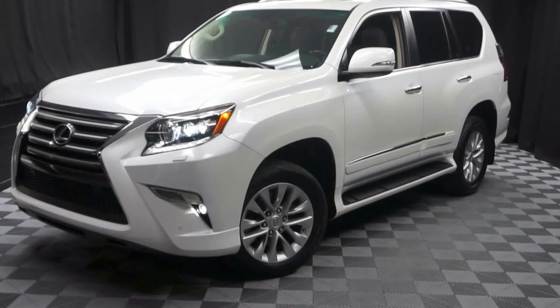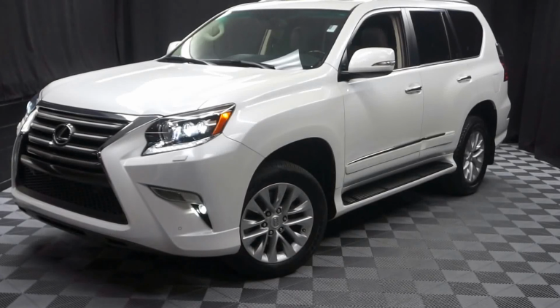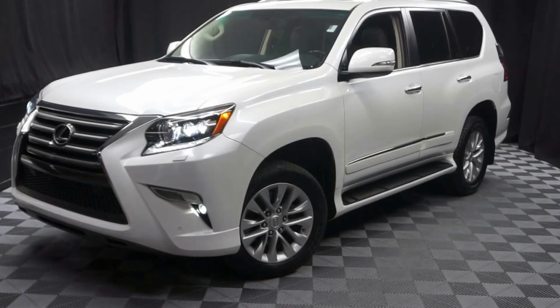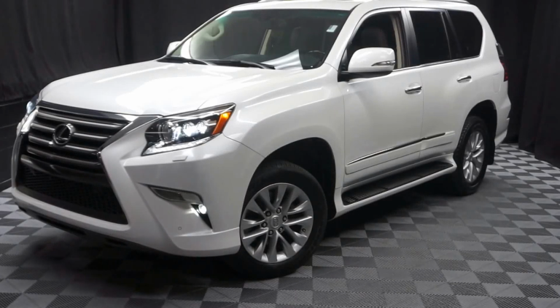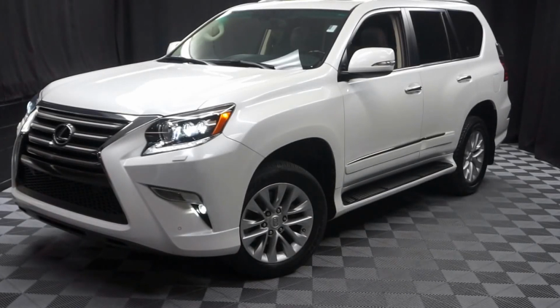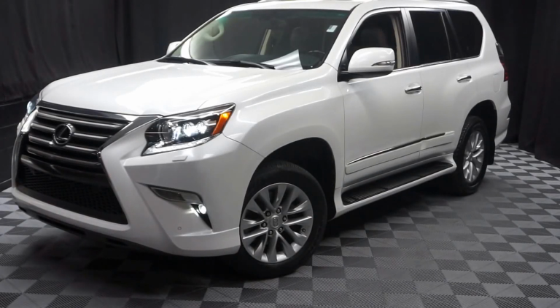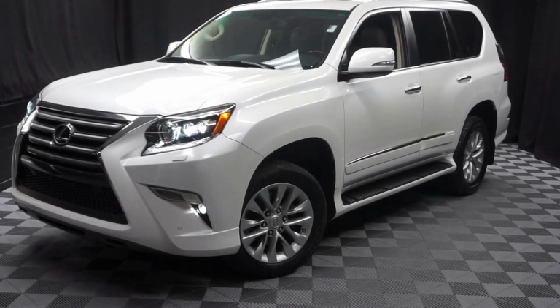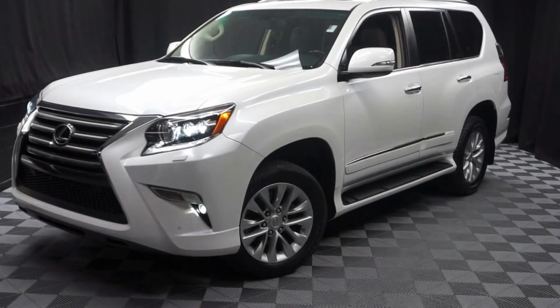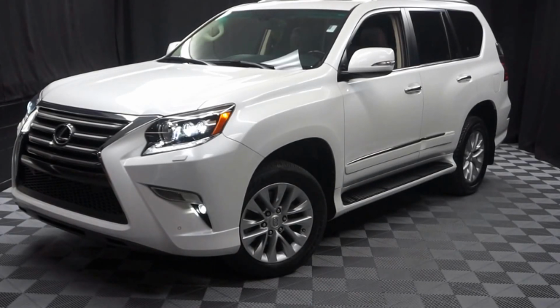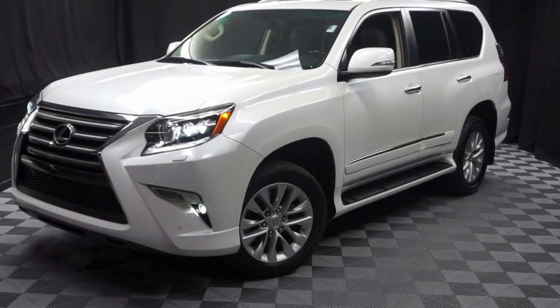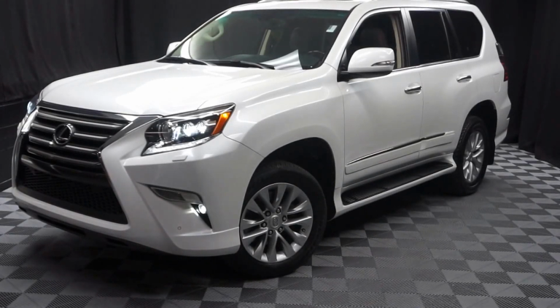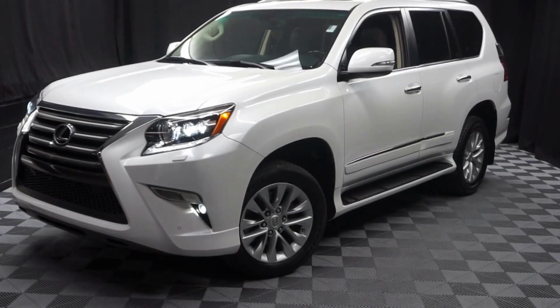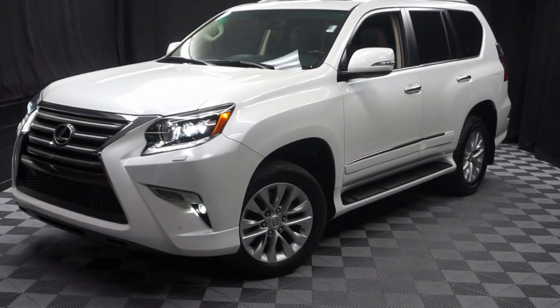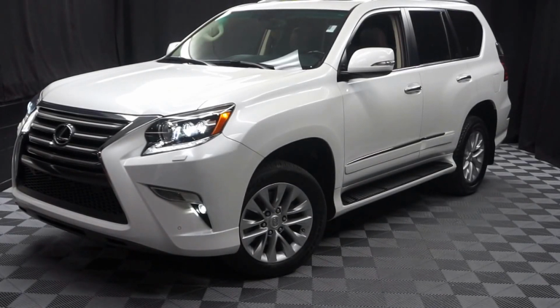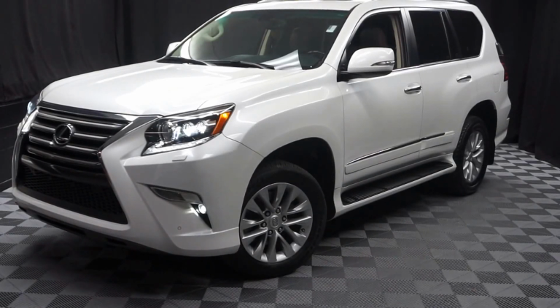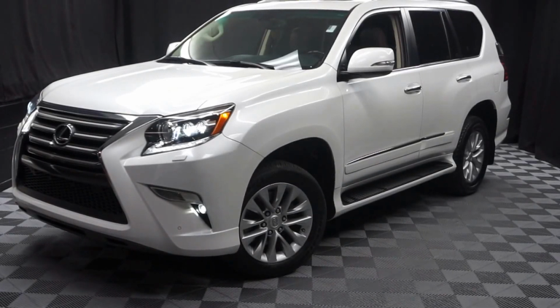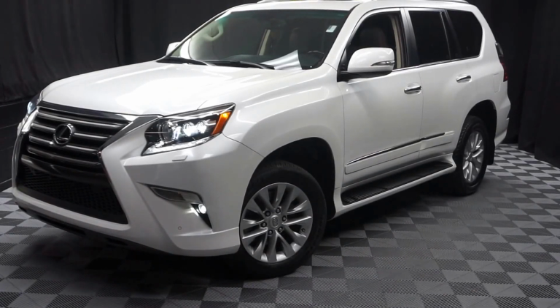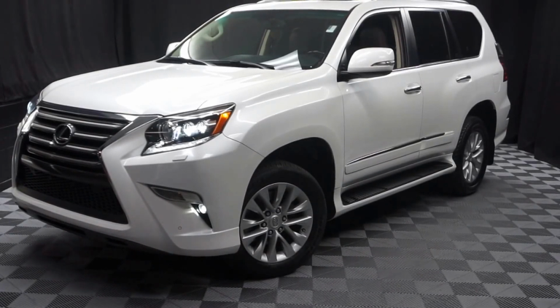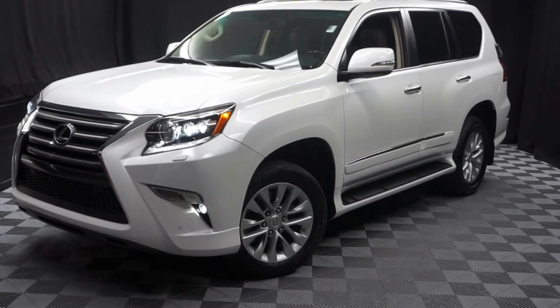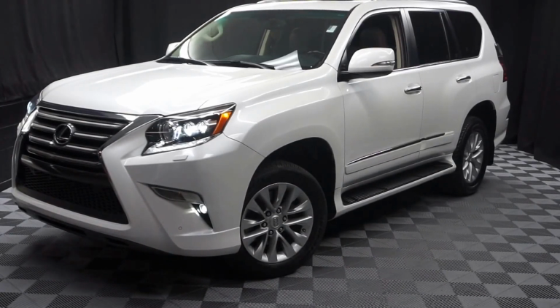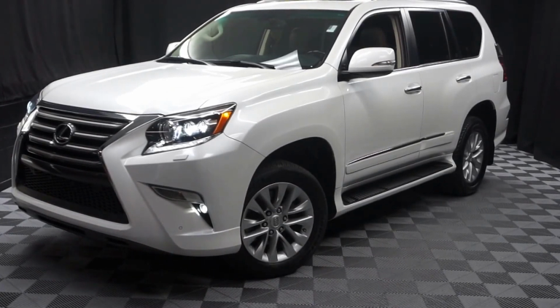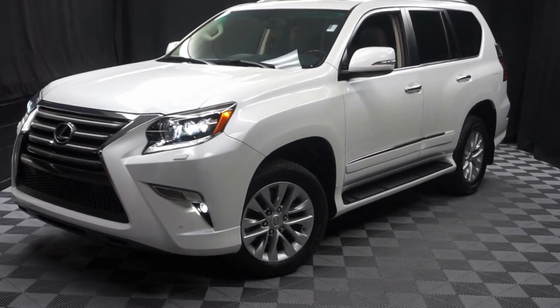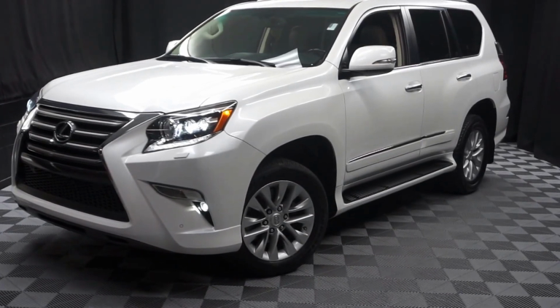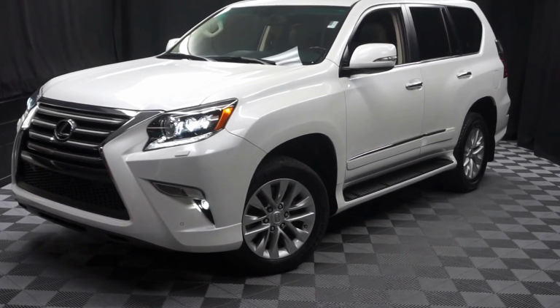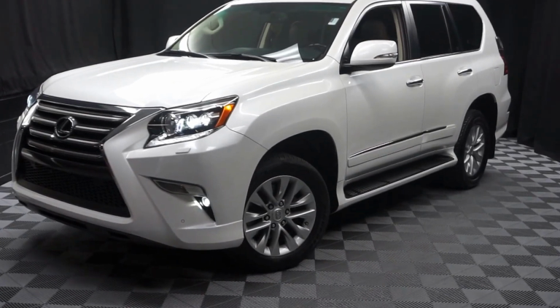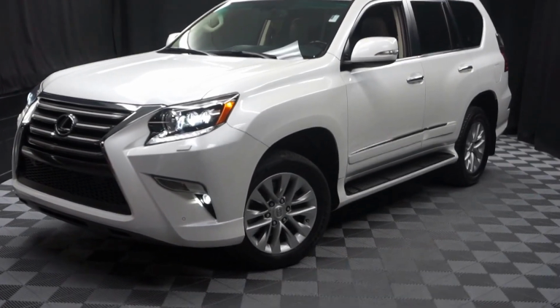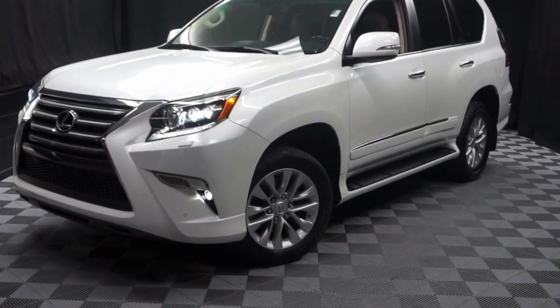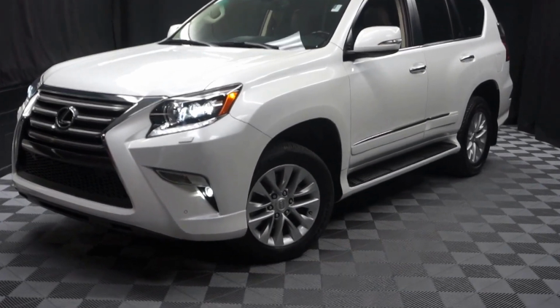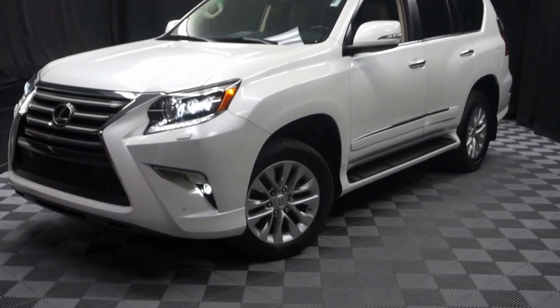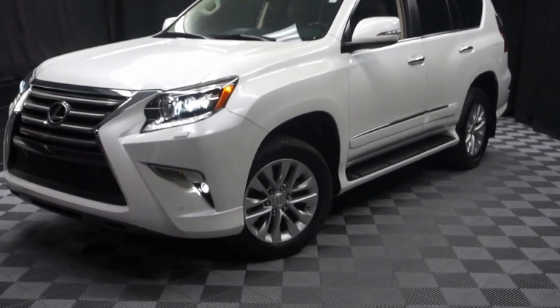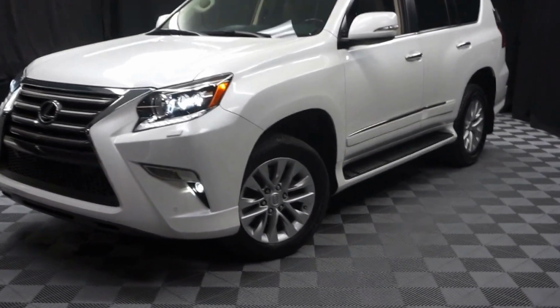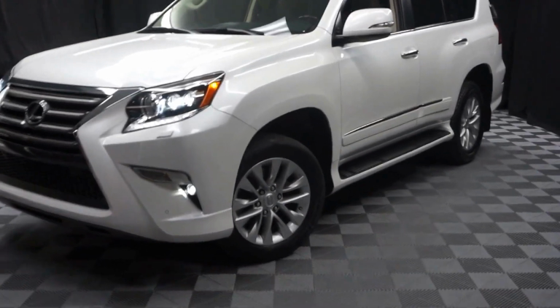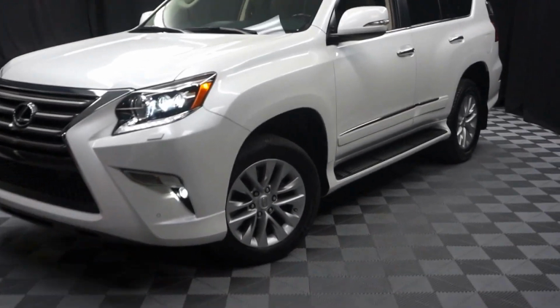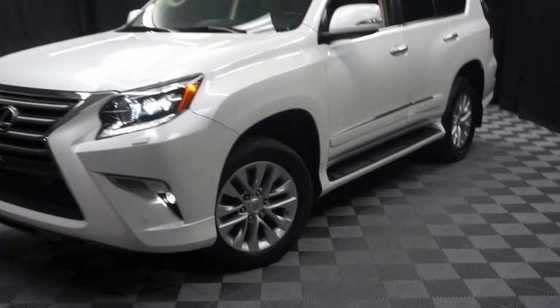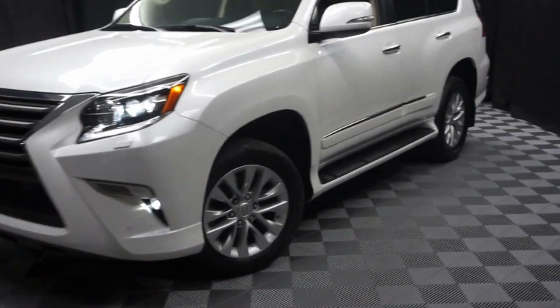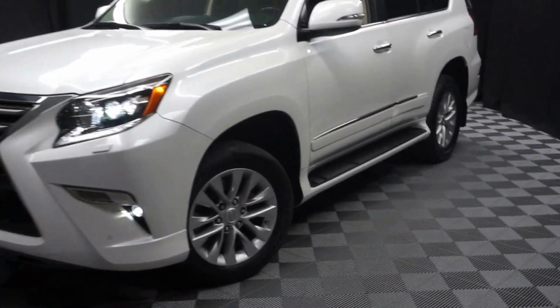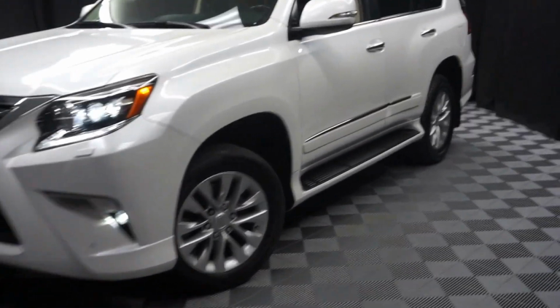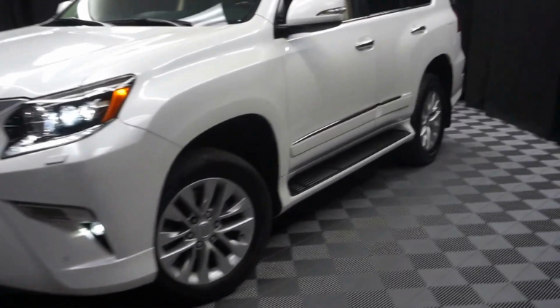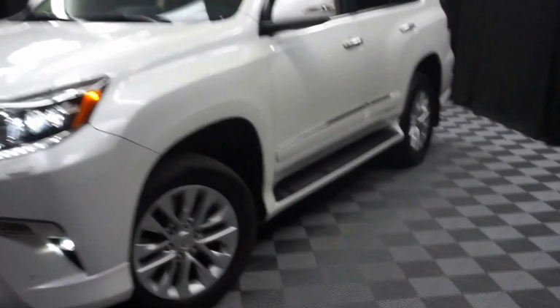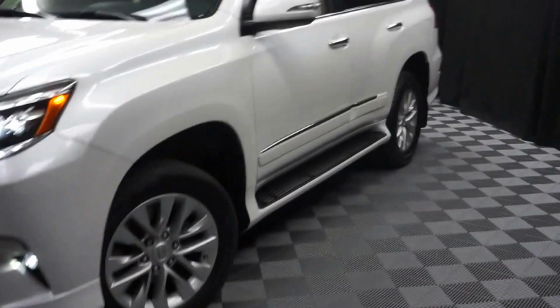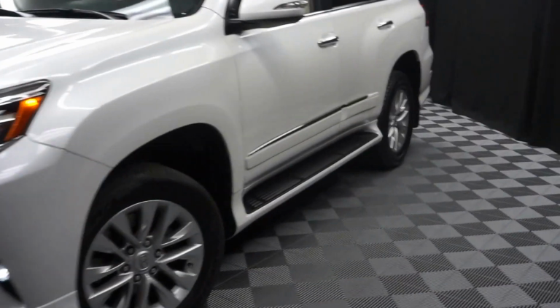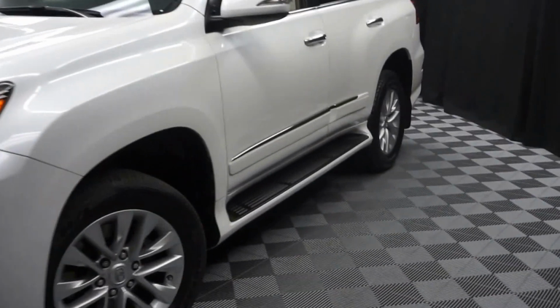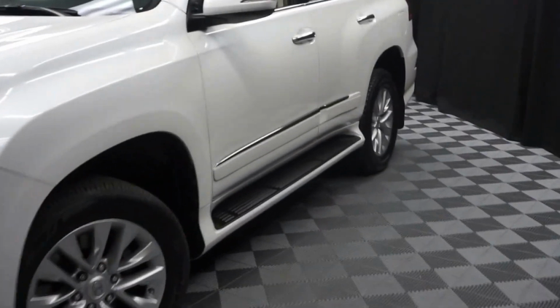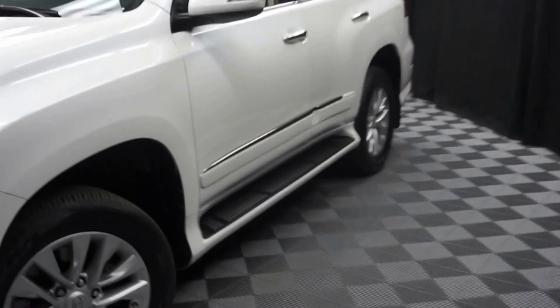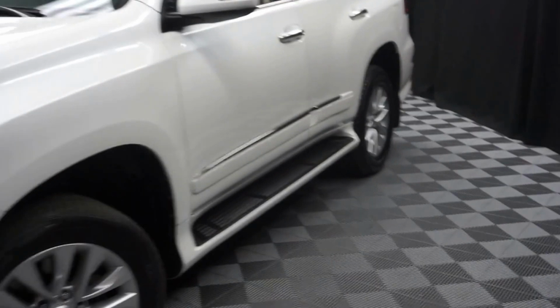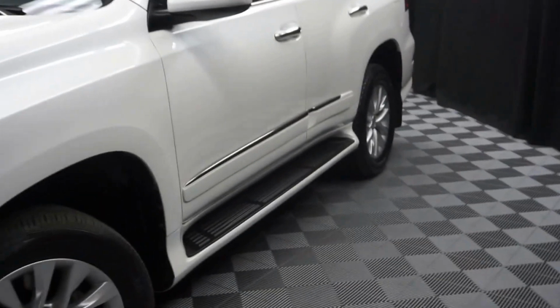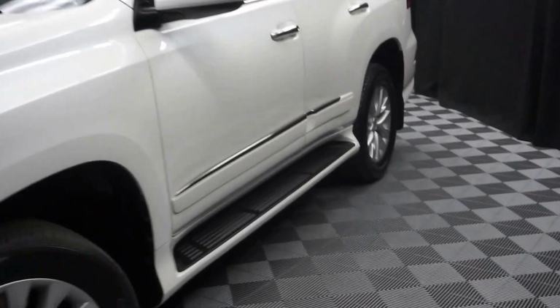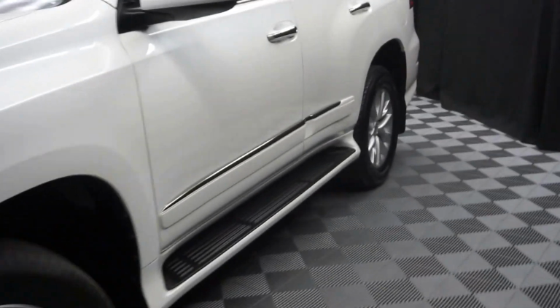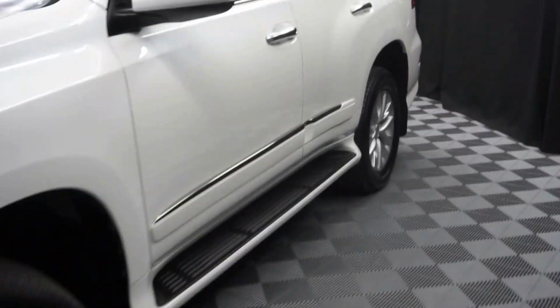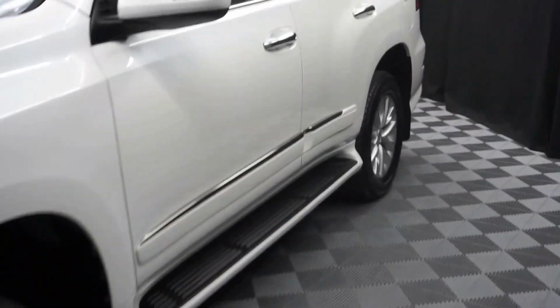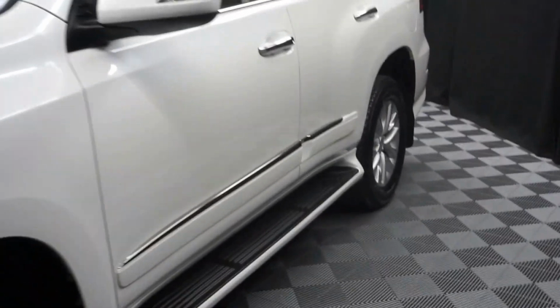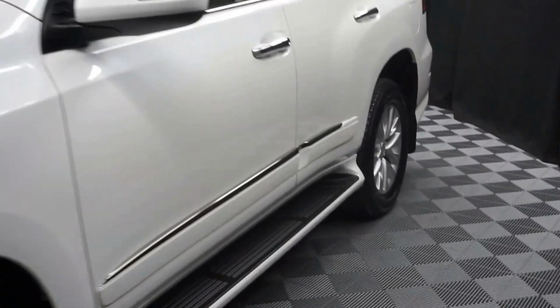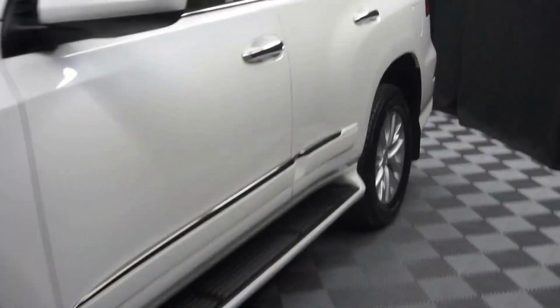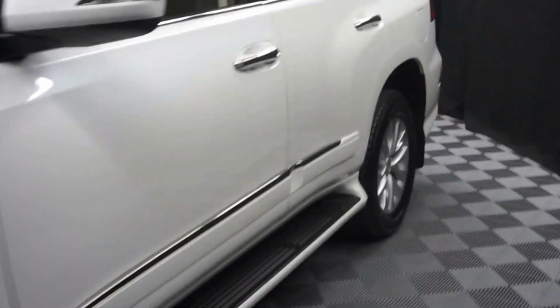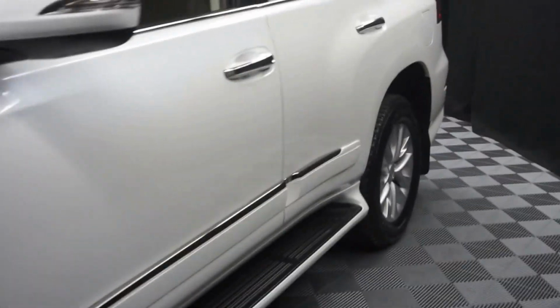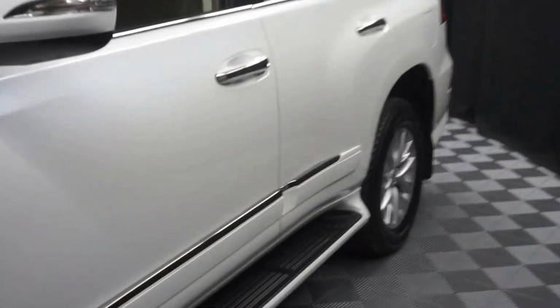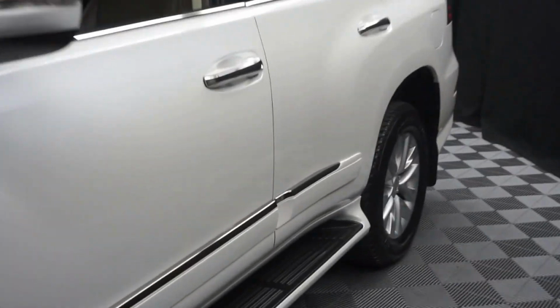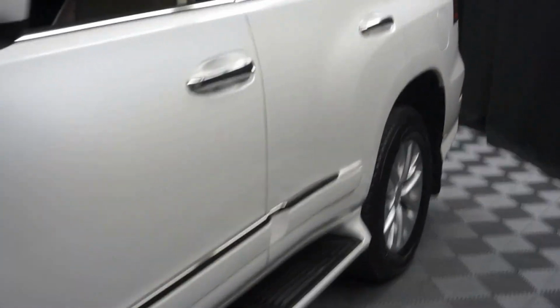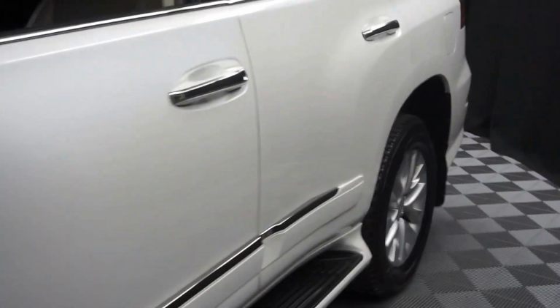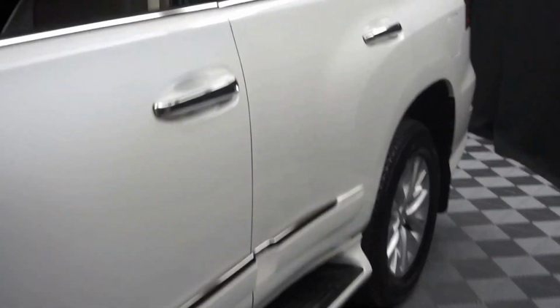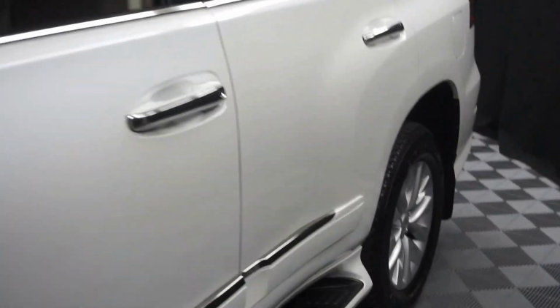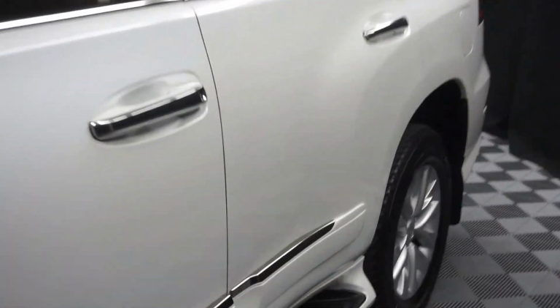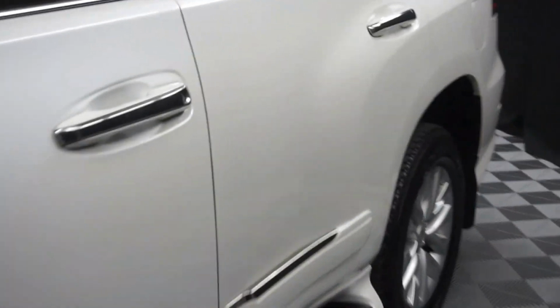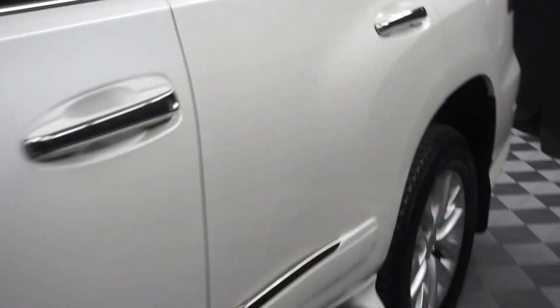All right car shoppers, welcome back to Lexus Wilmington. Just traded in — this is a 2014 Lexus GX 460.